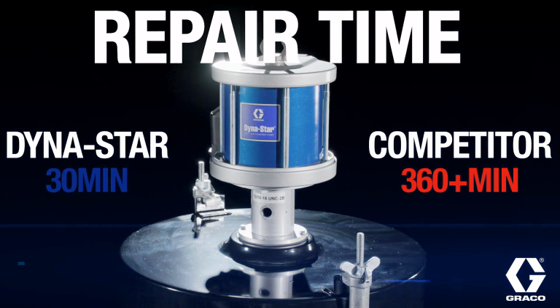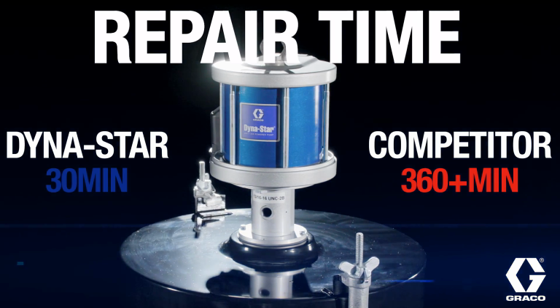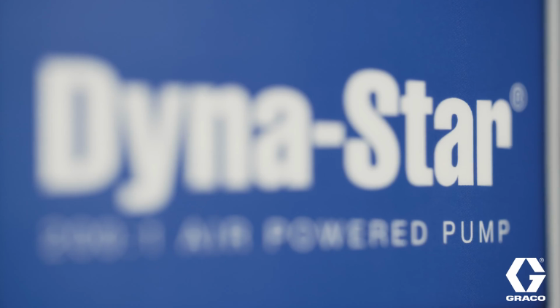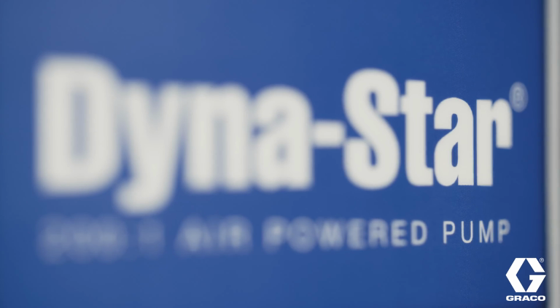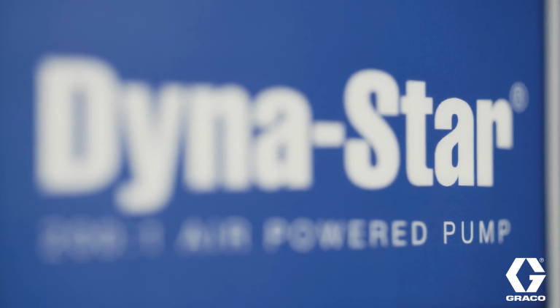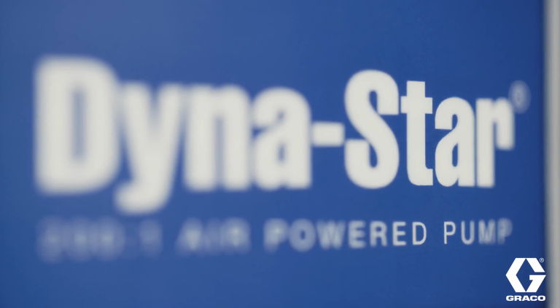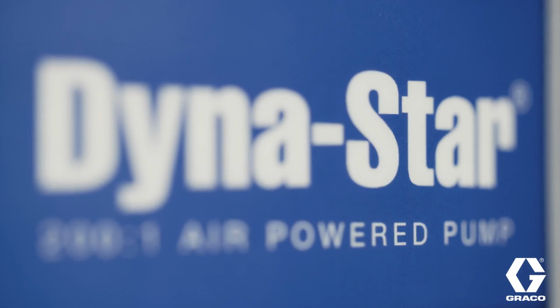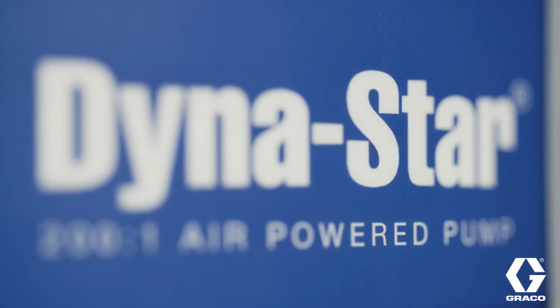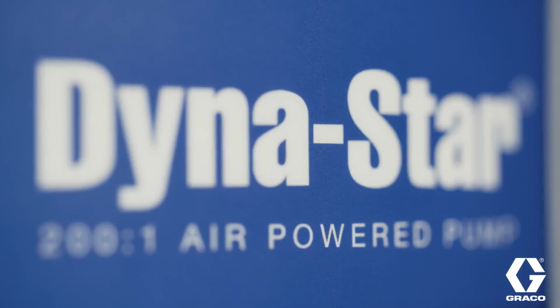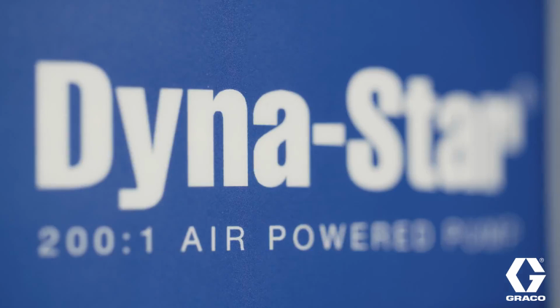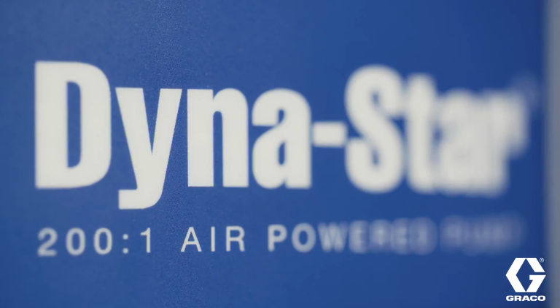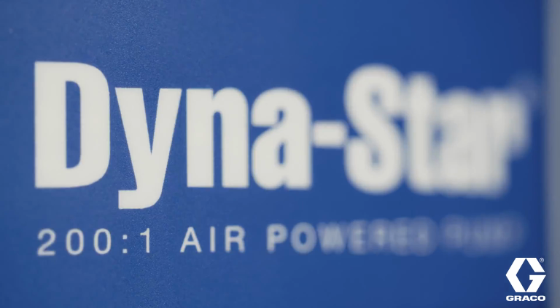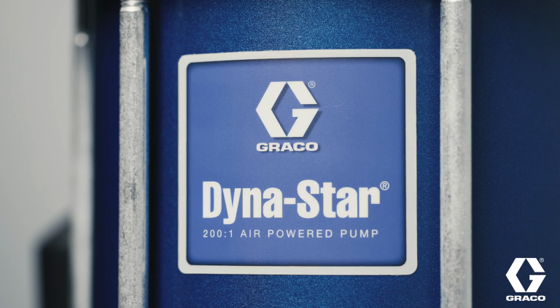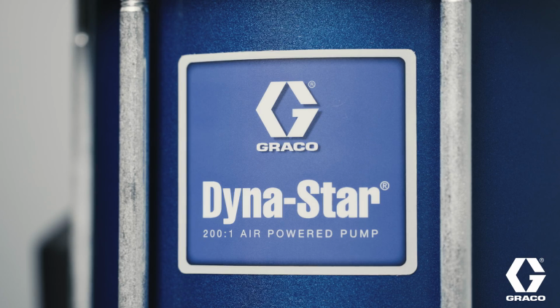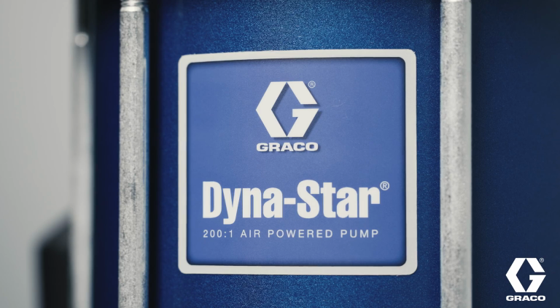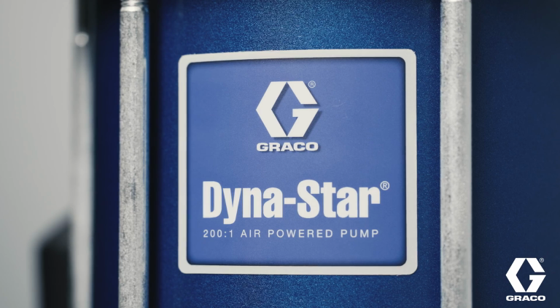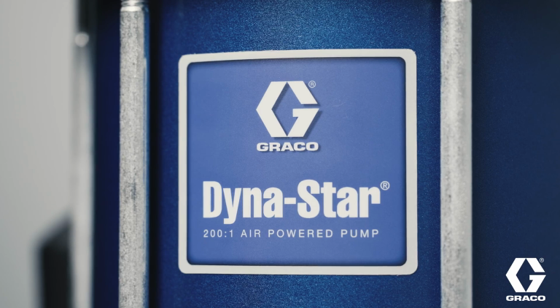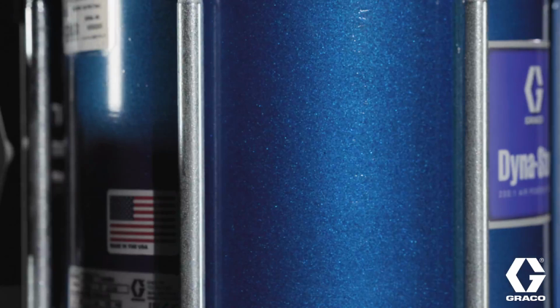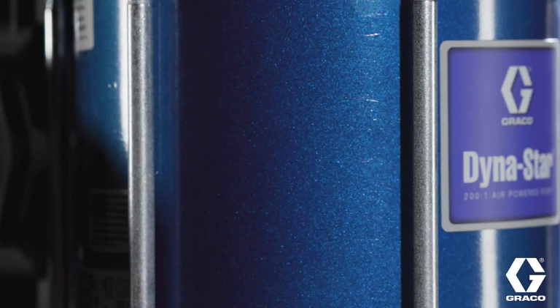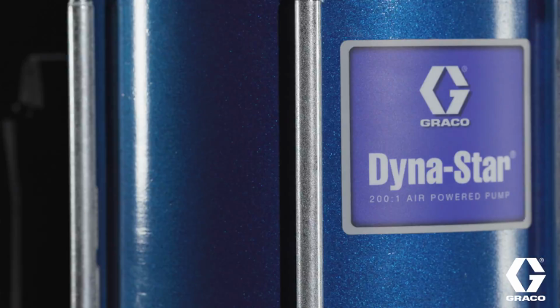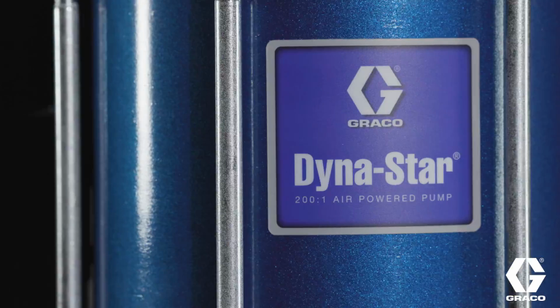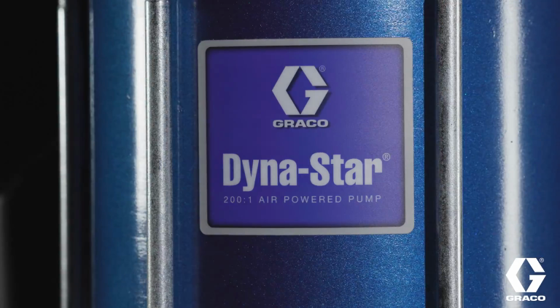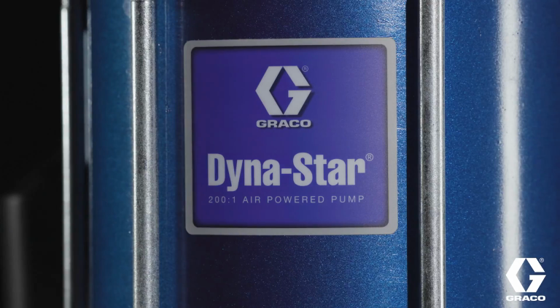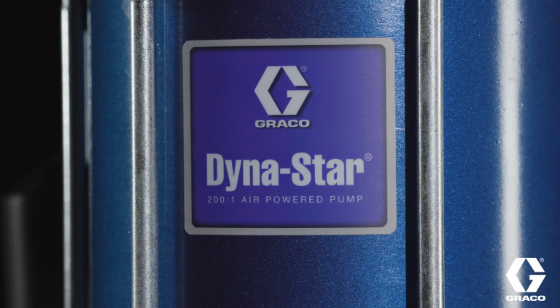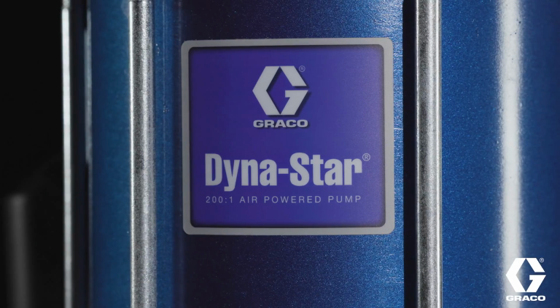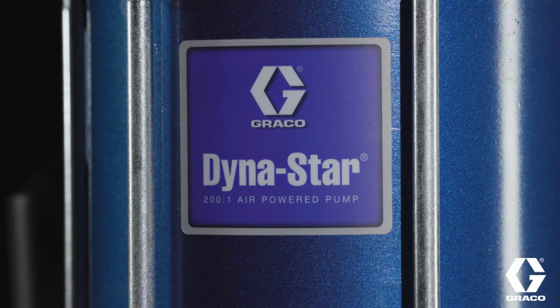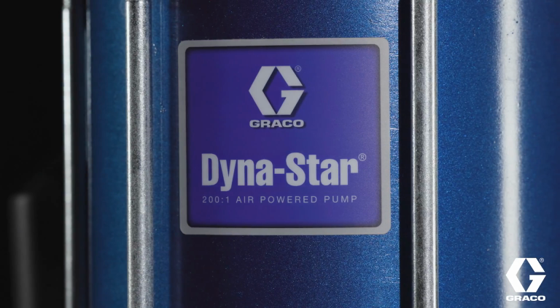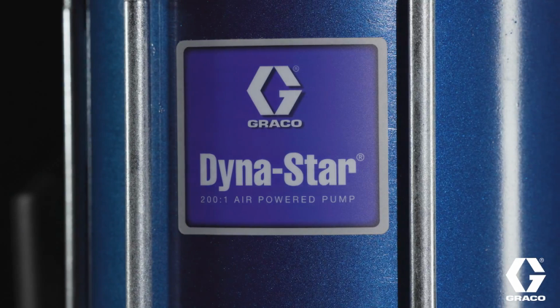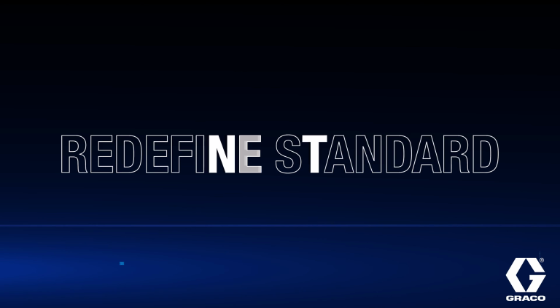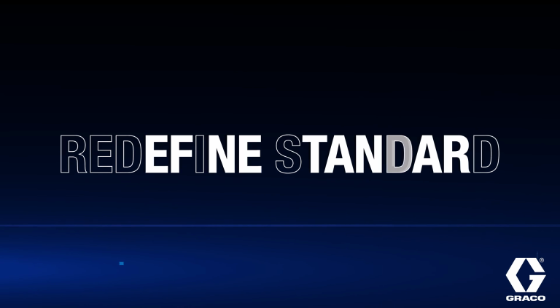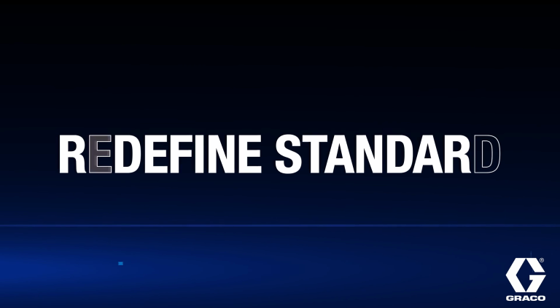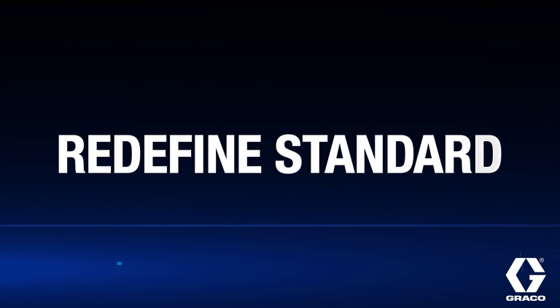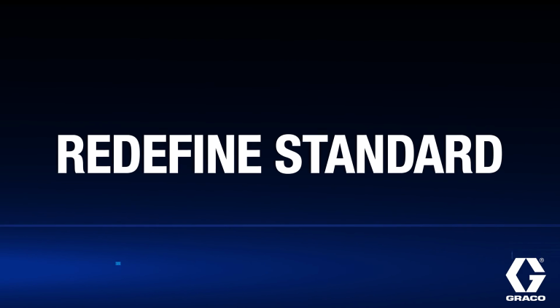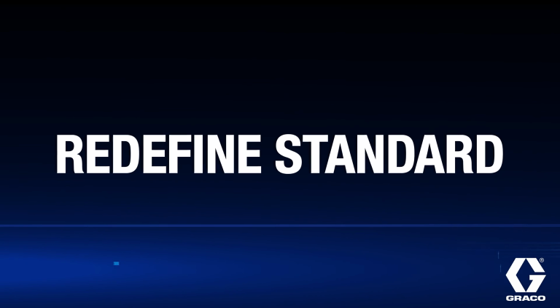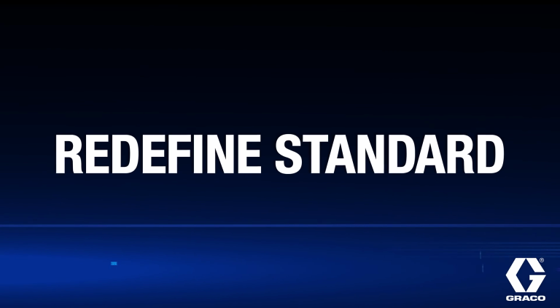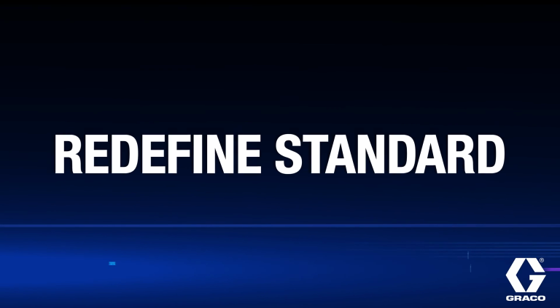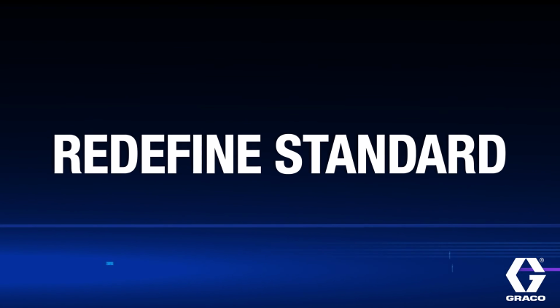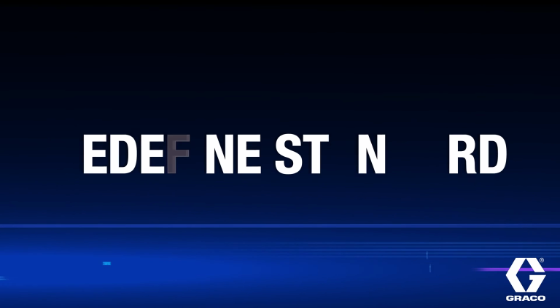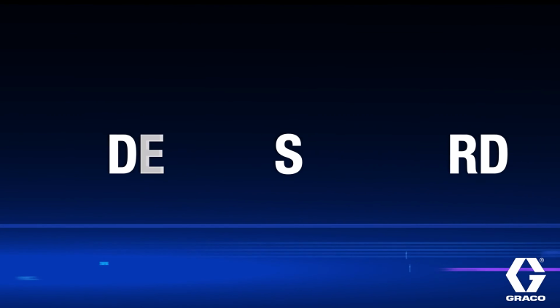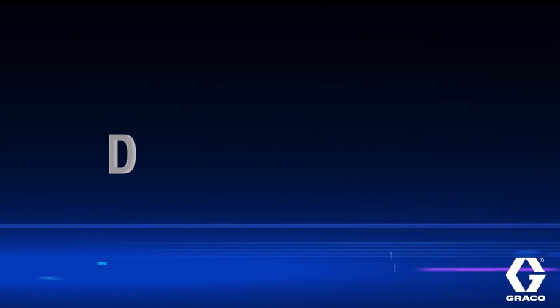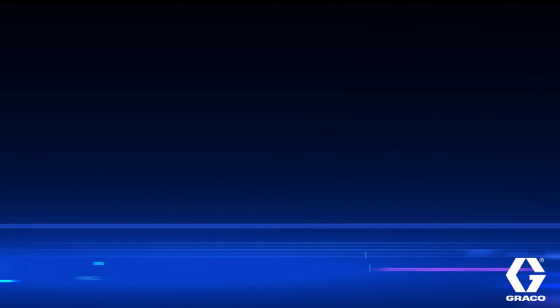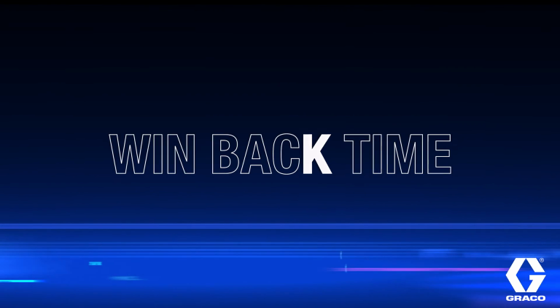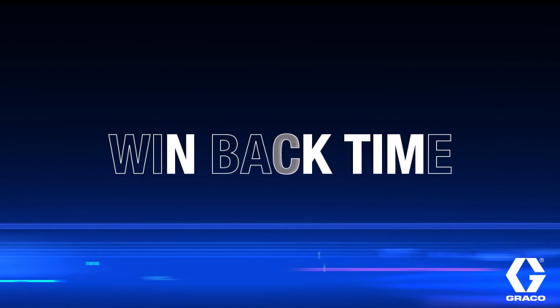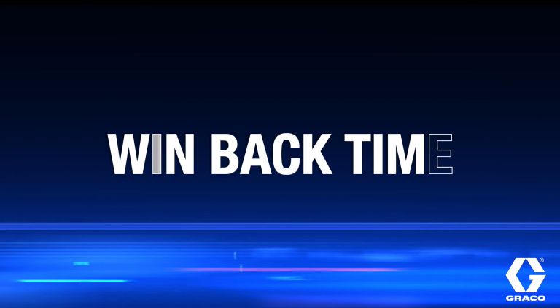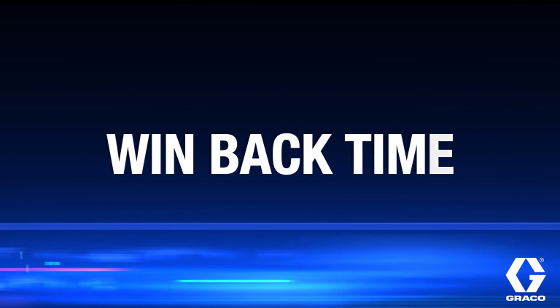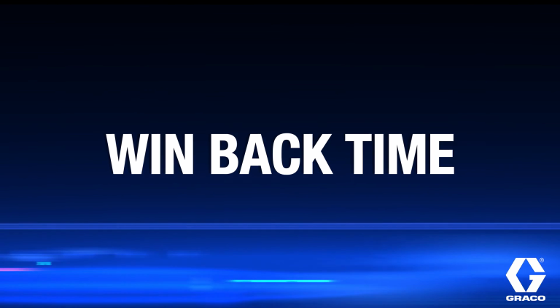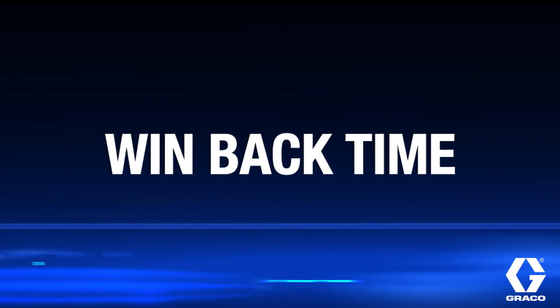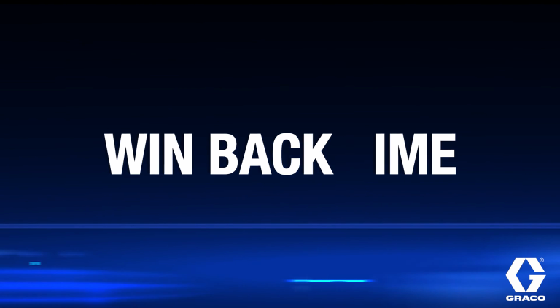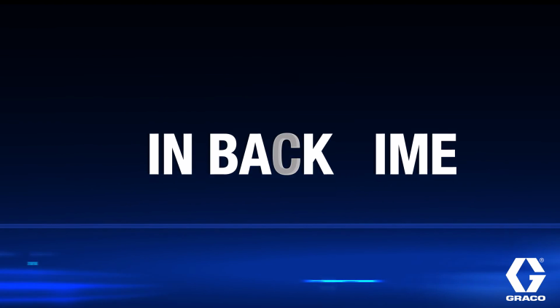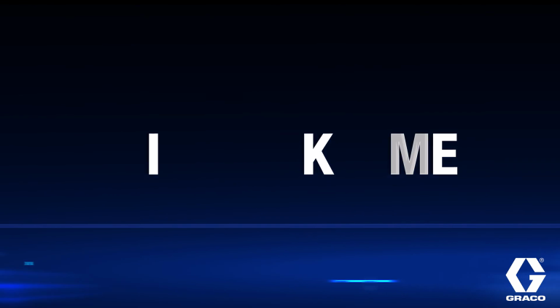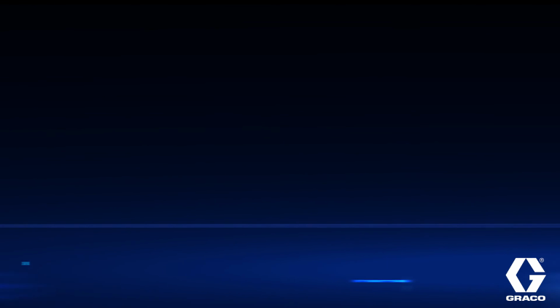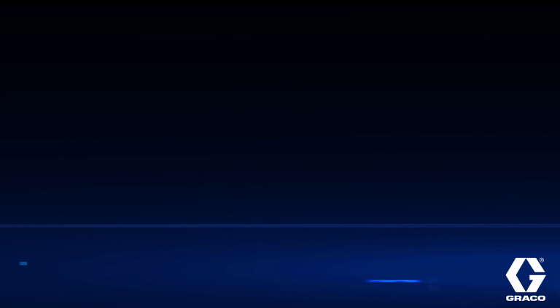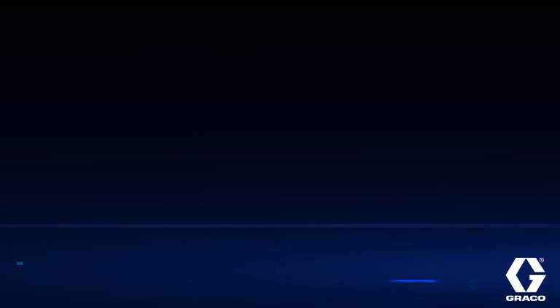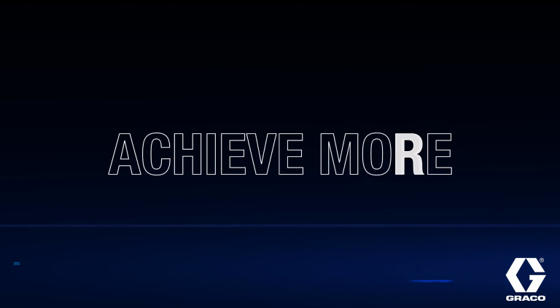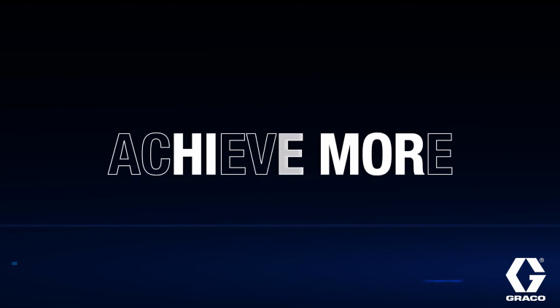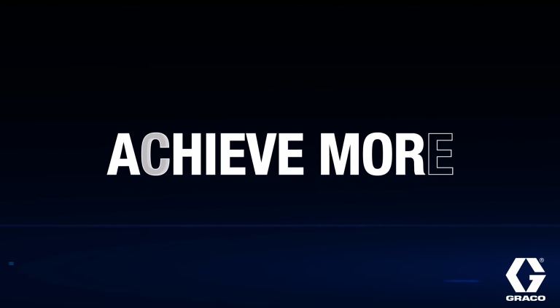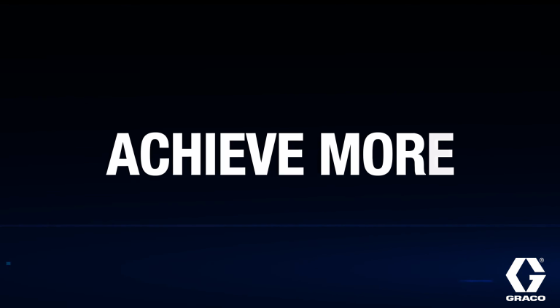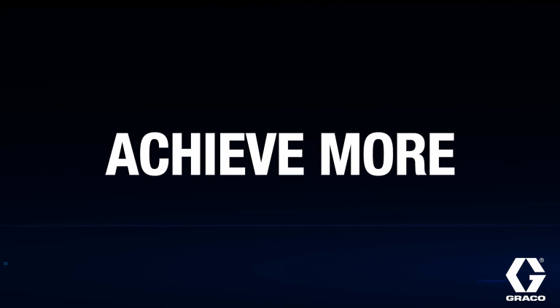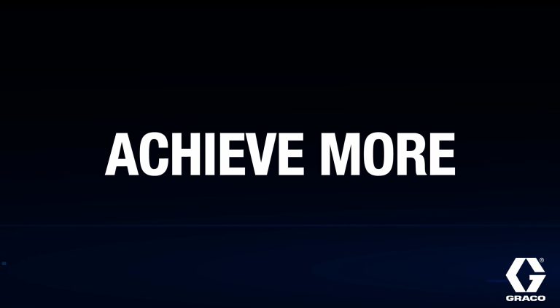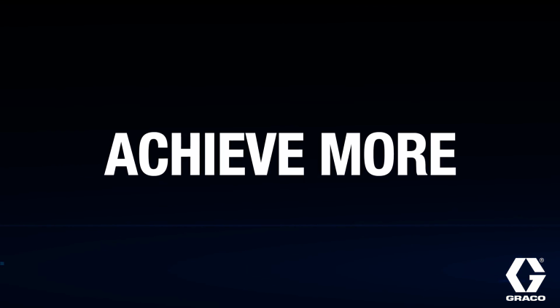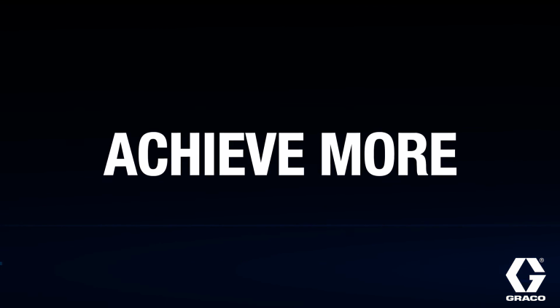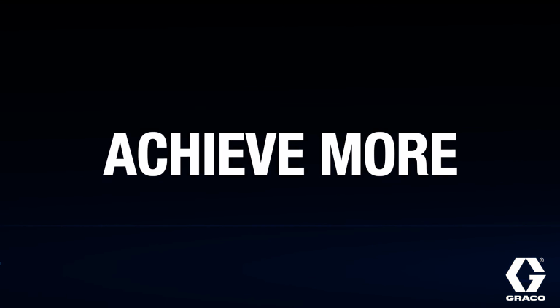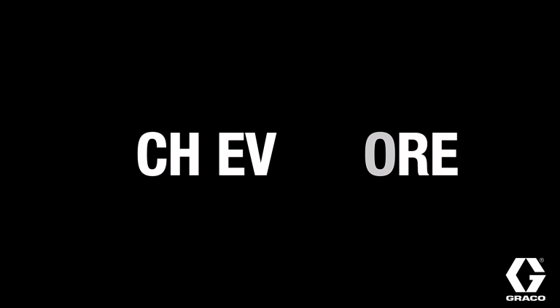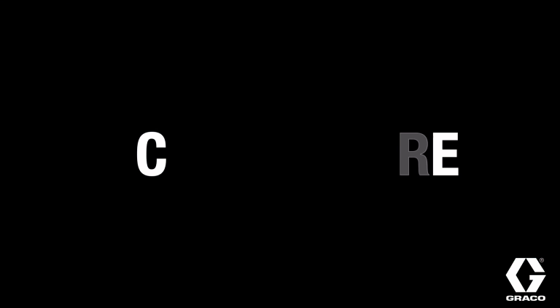With the Dynastar 200-to-1 from Graco, redefine standard, win back time, achieve more.